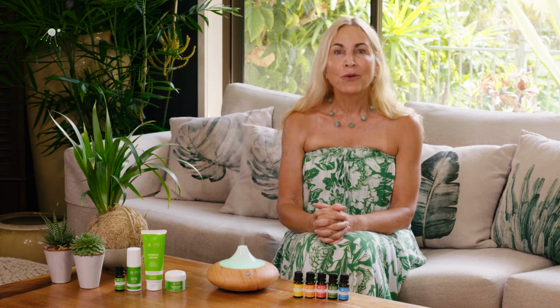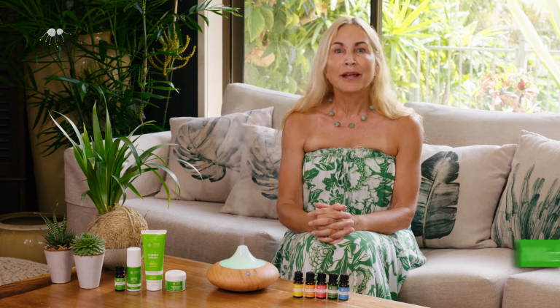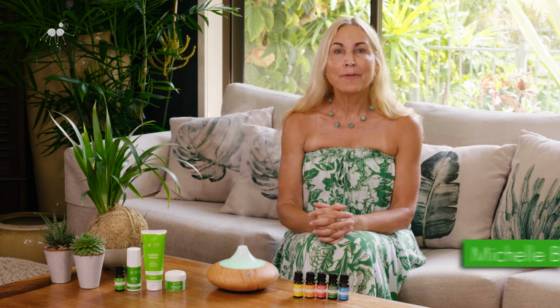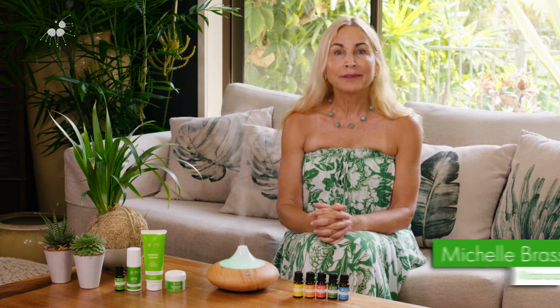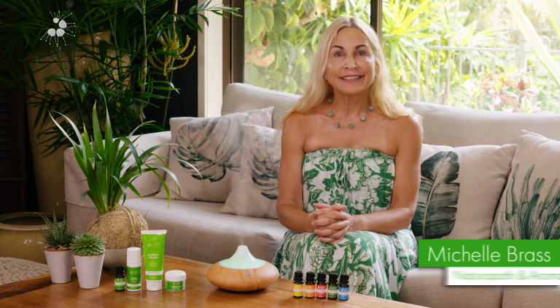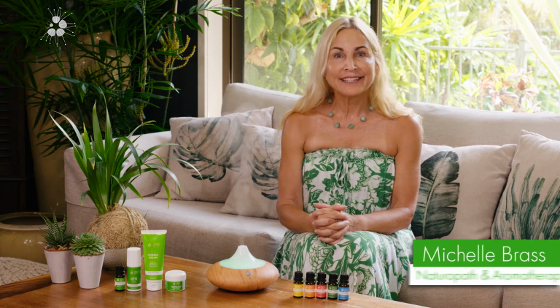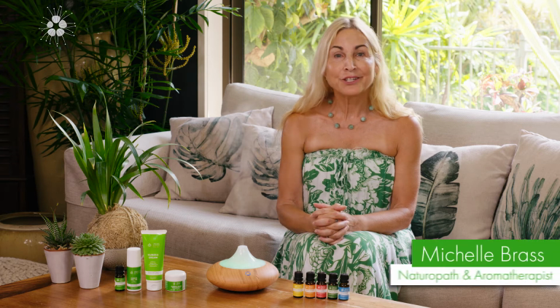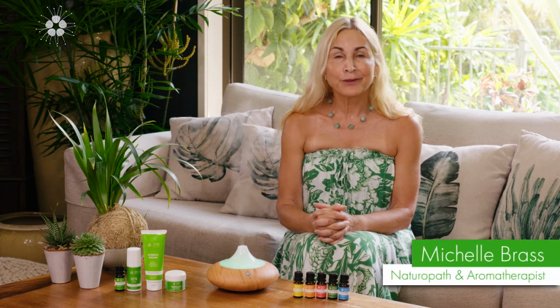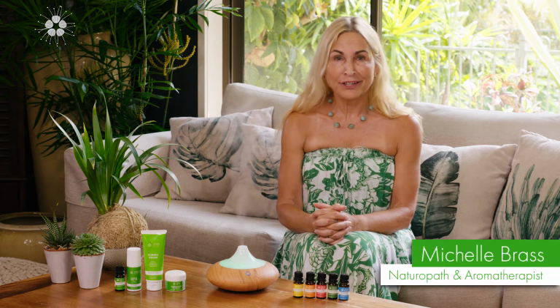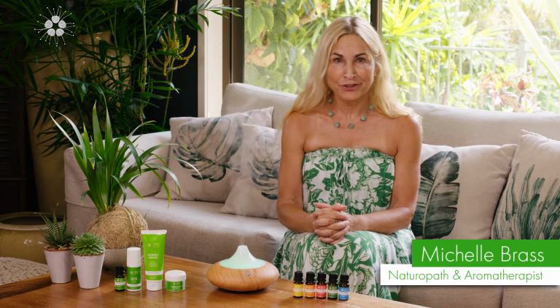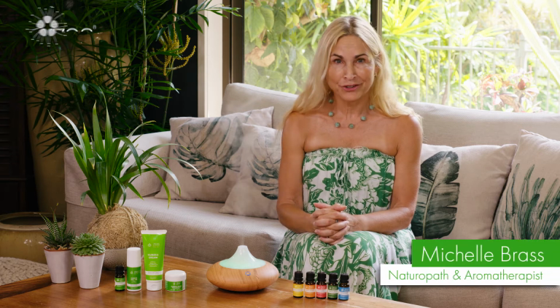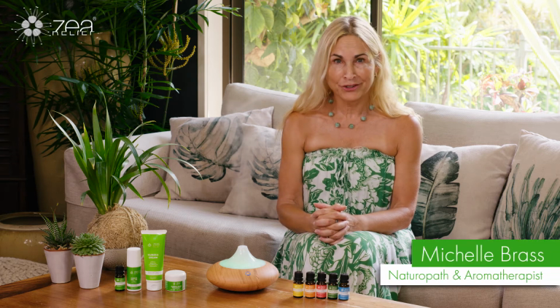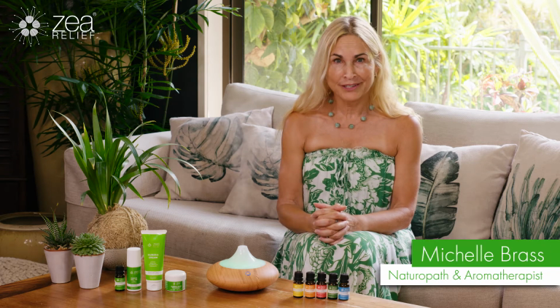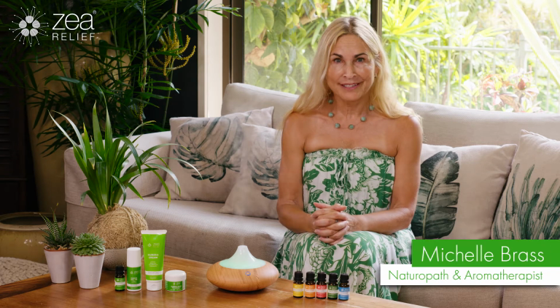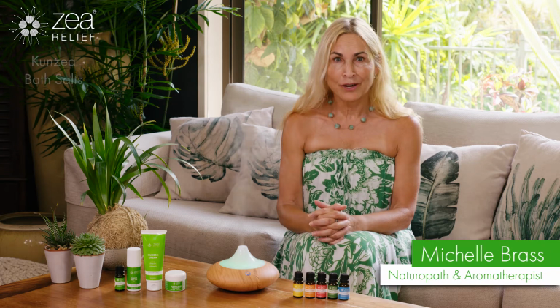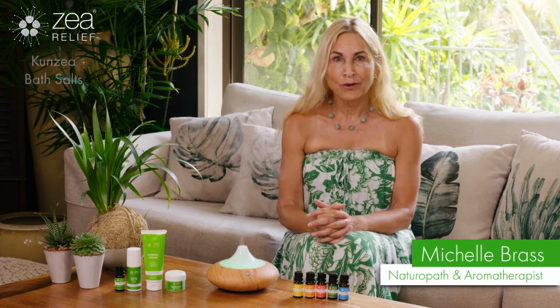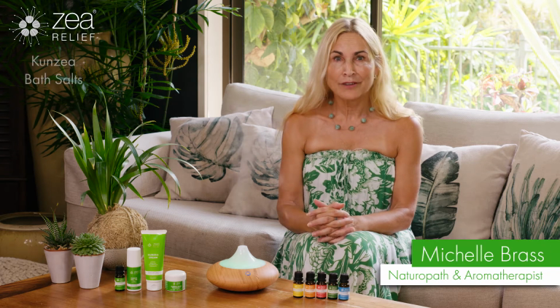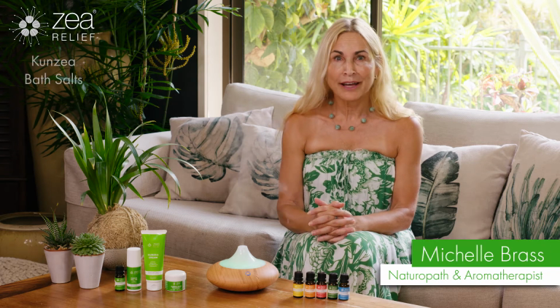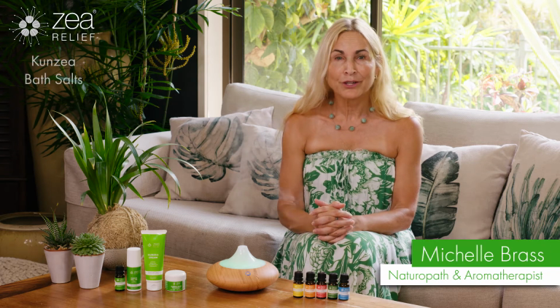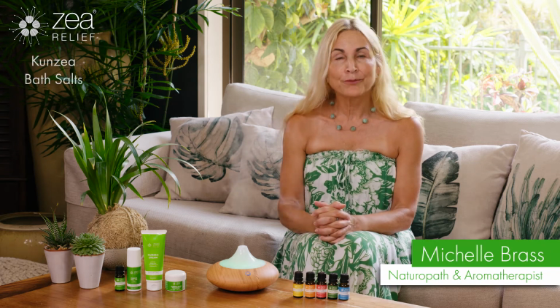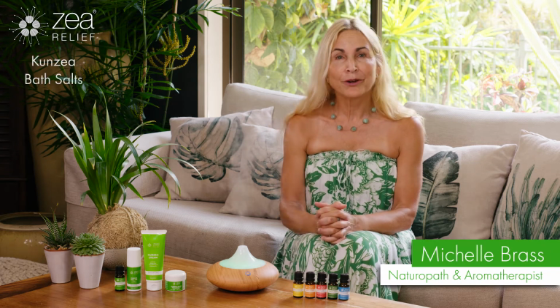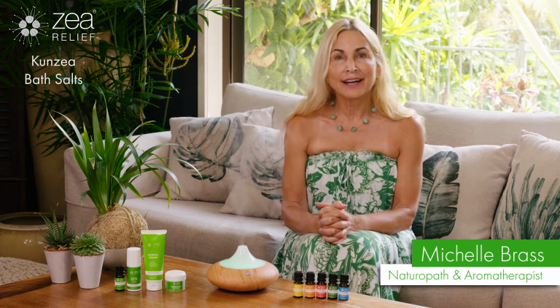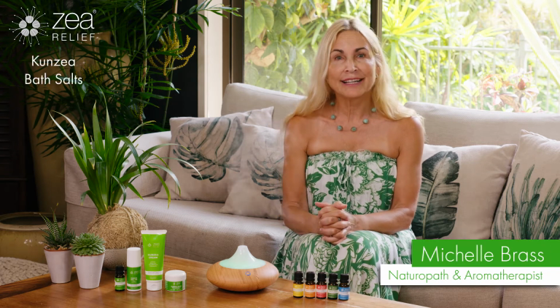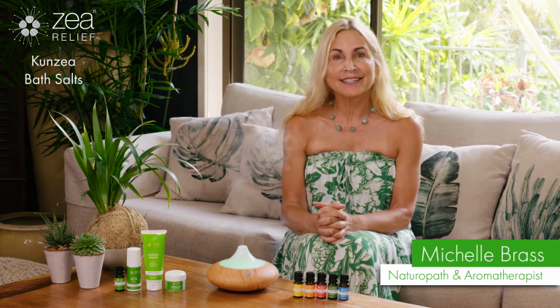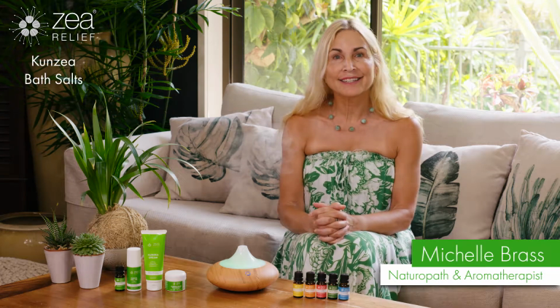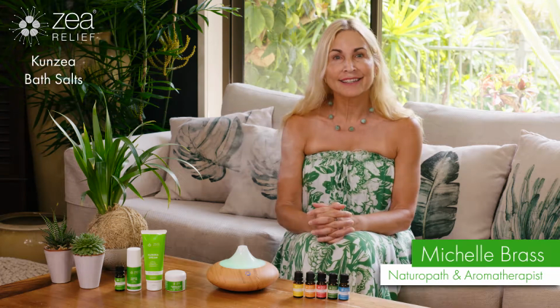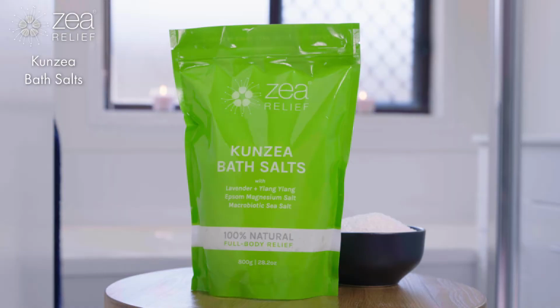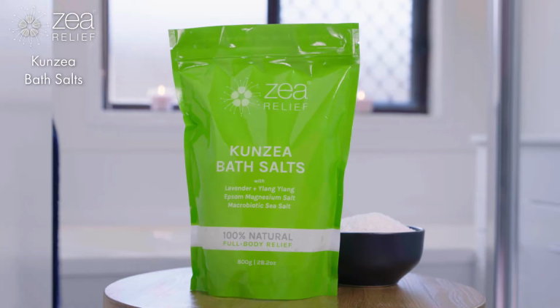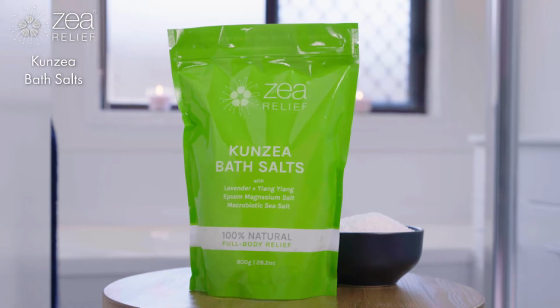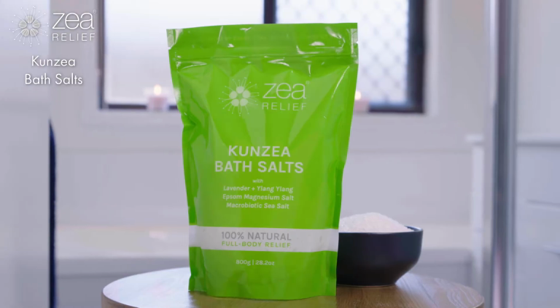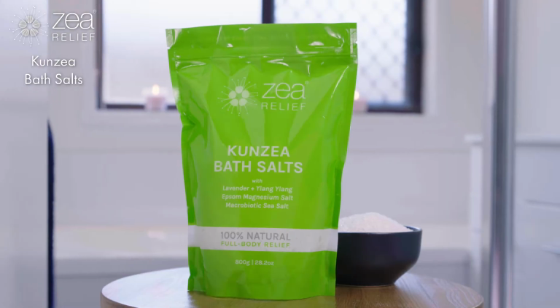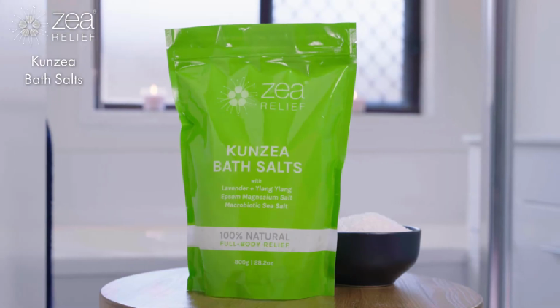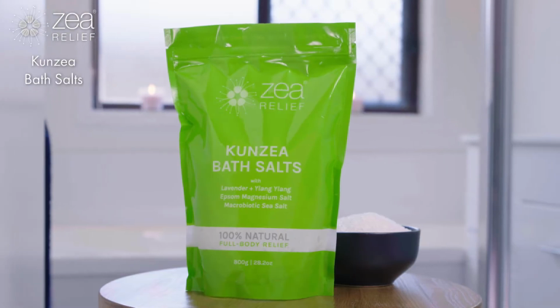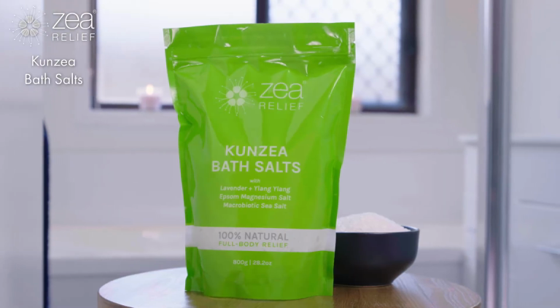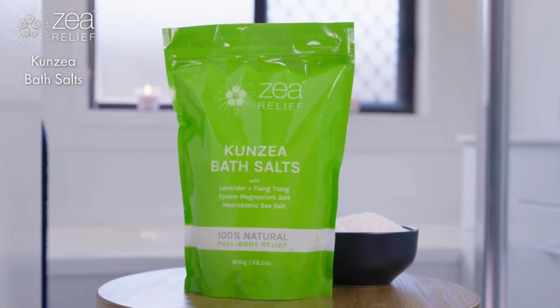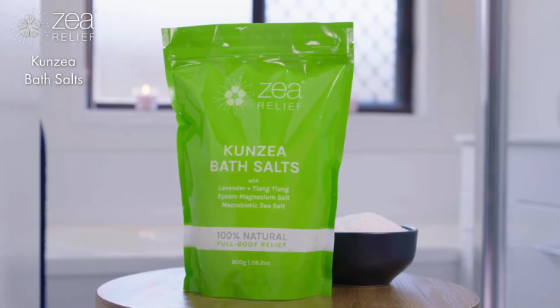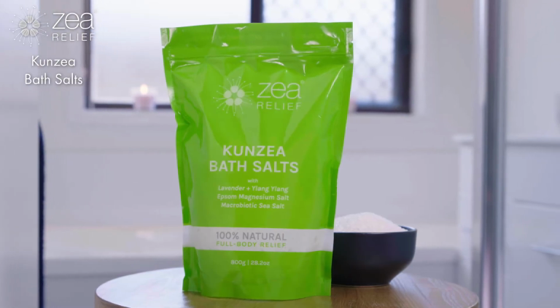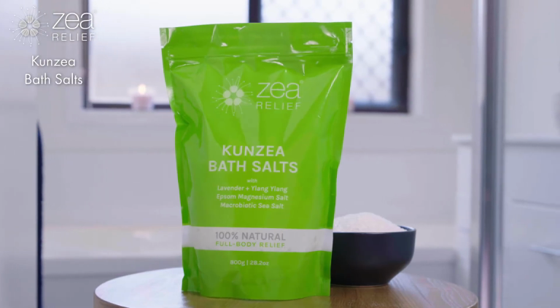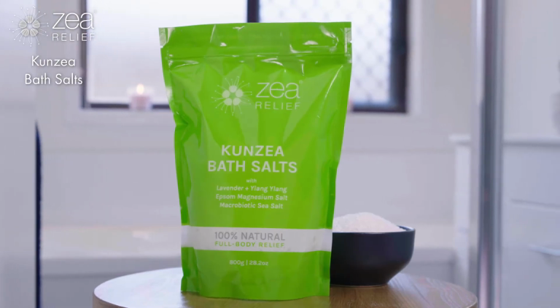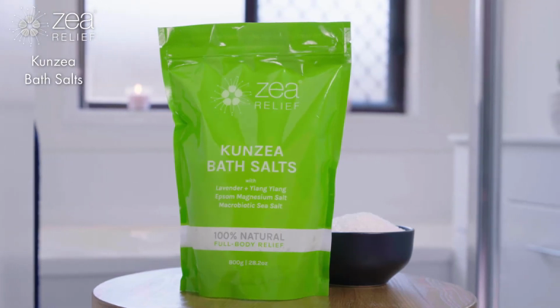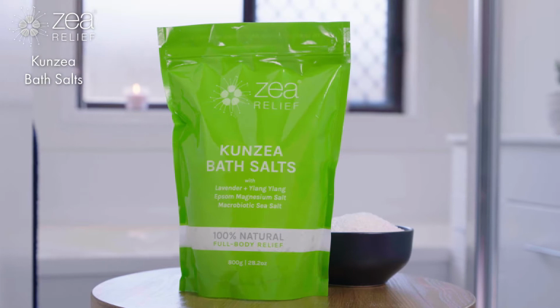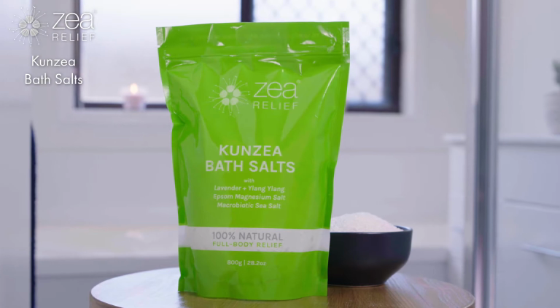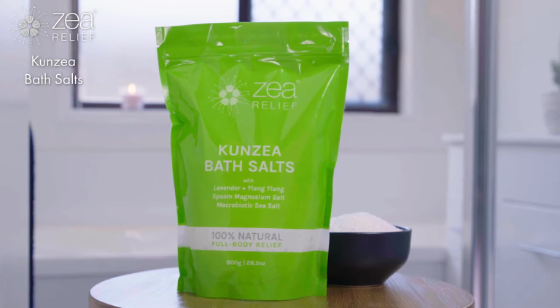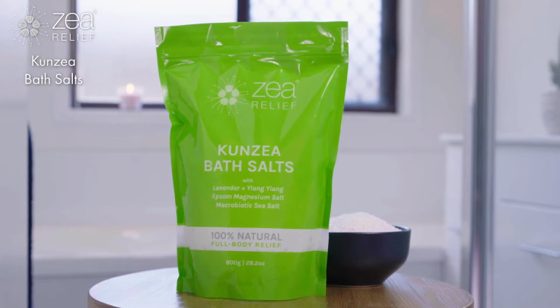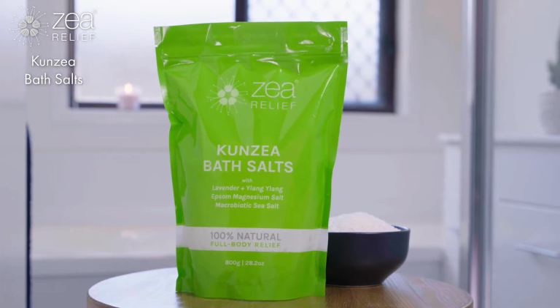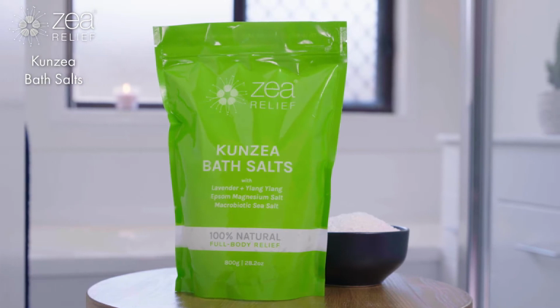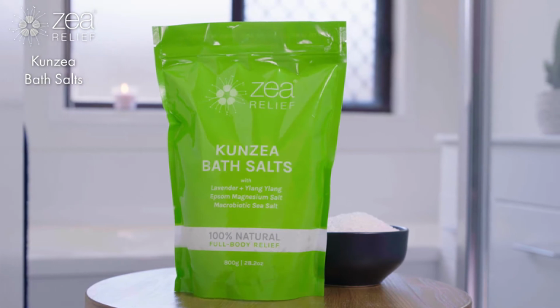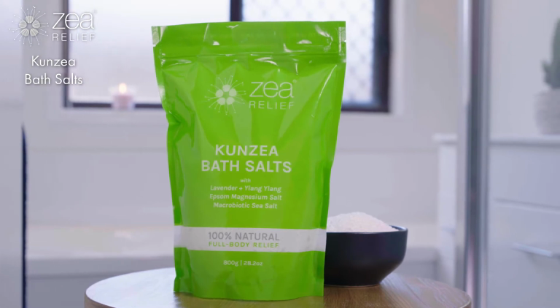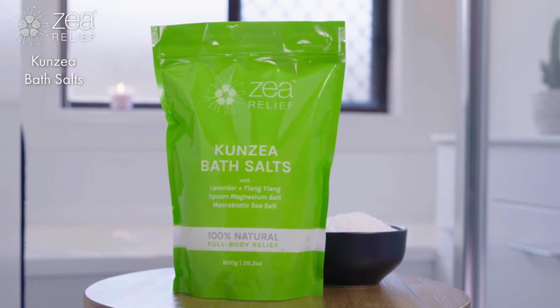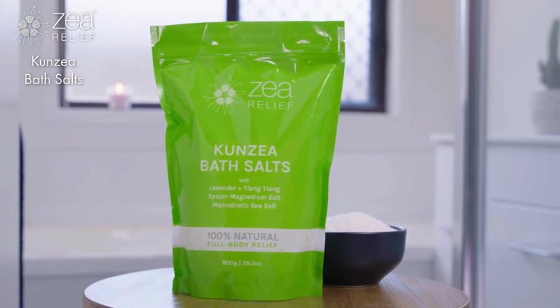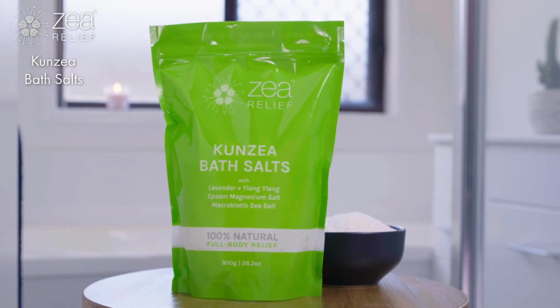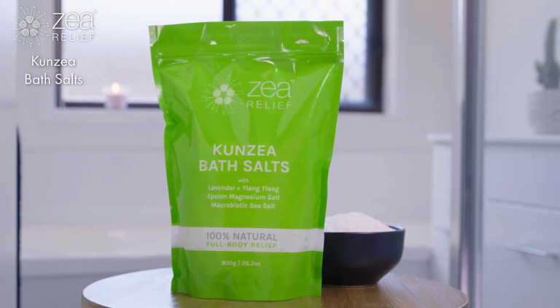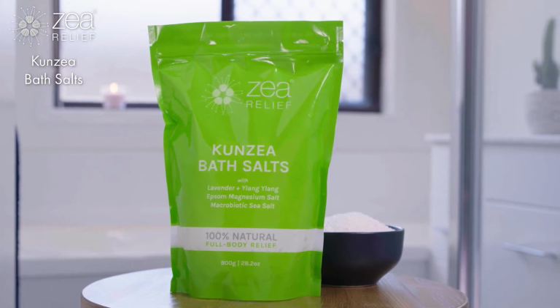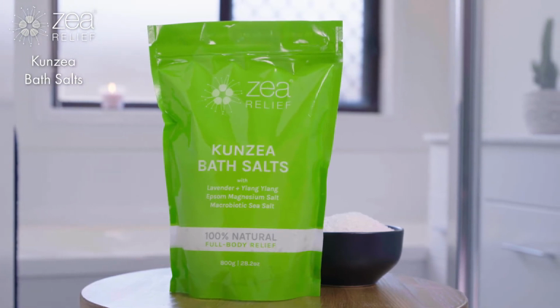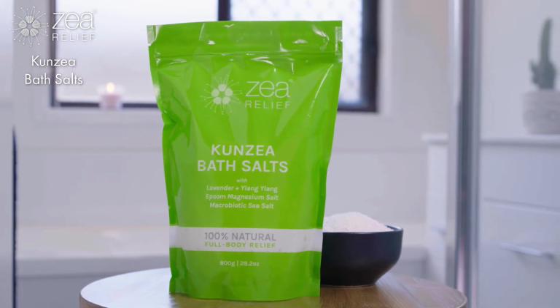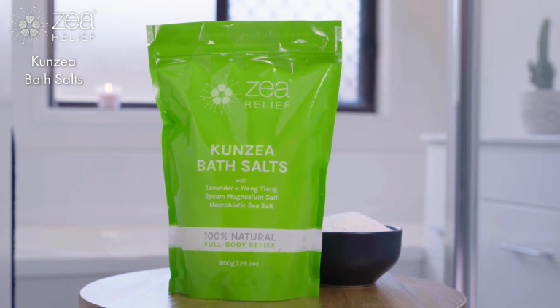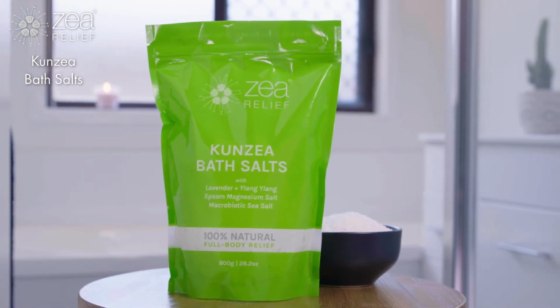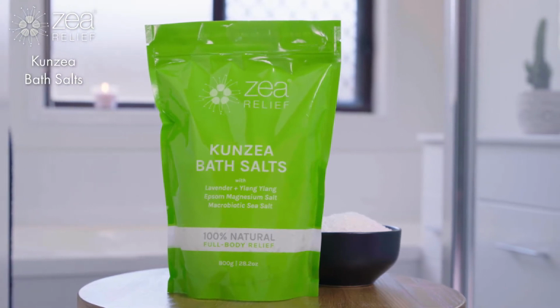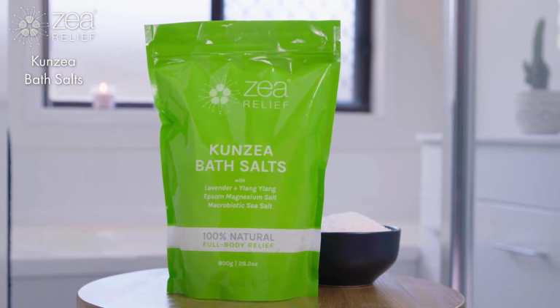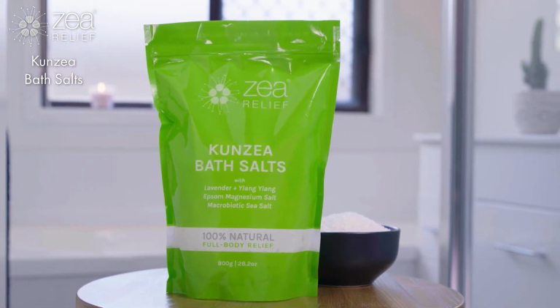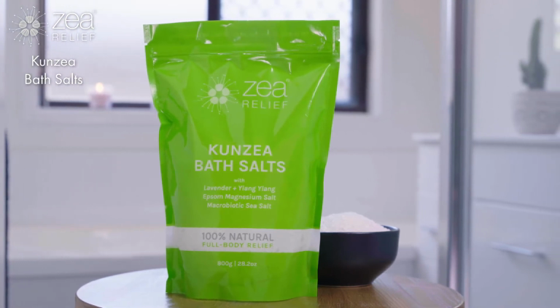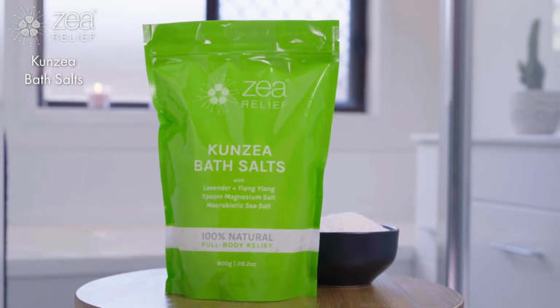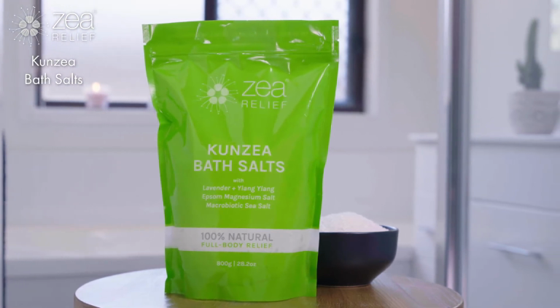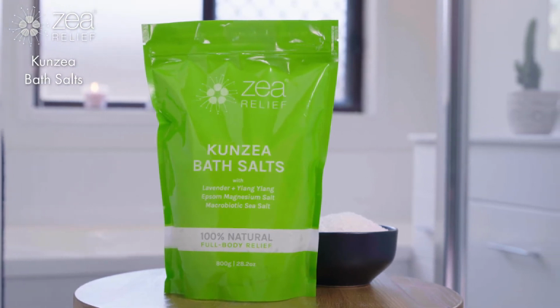We are pleased to introduce one of our new products, Kunzea Bath Salts, containing high quality, locally sourced ingredients.